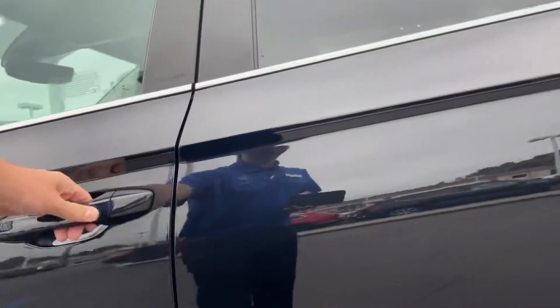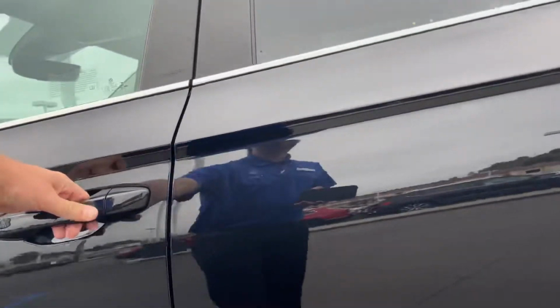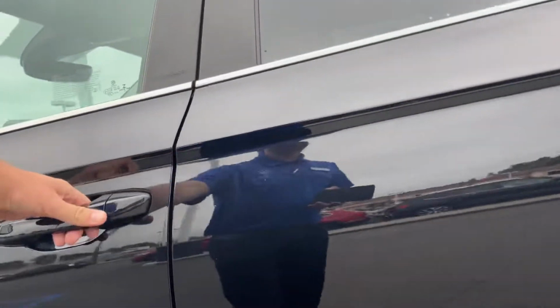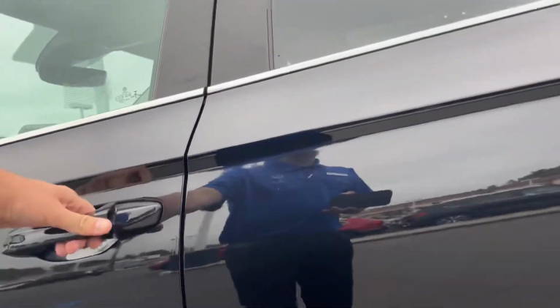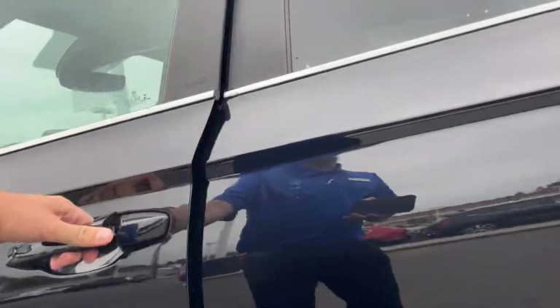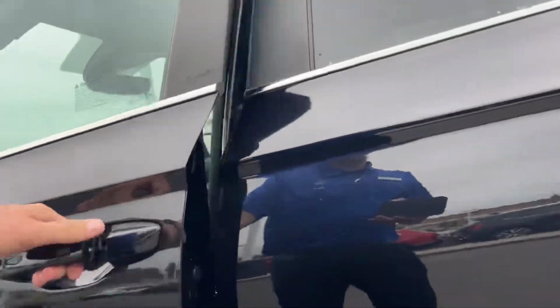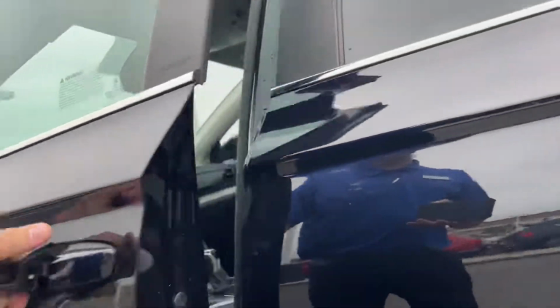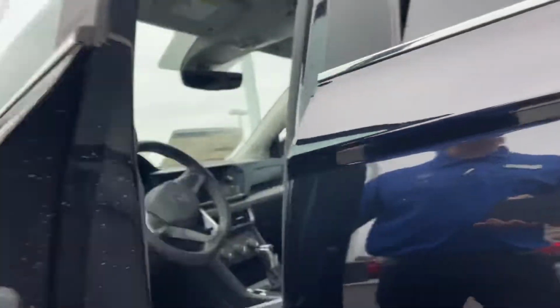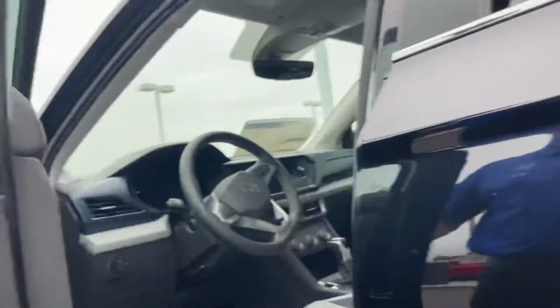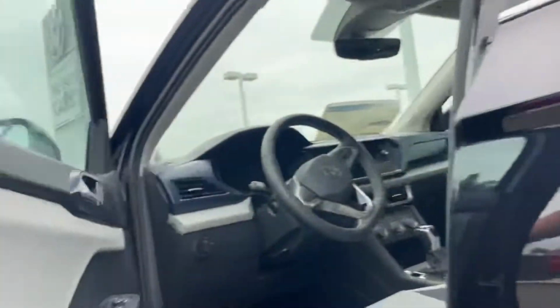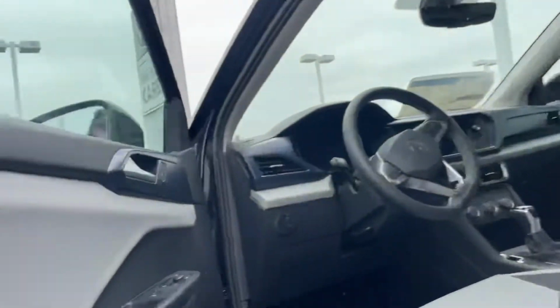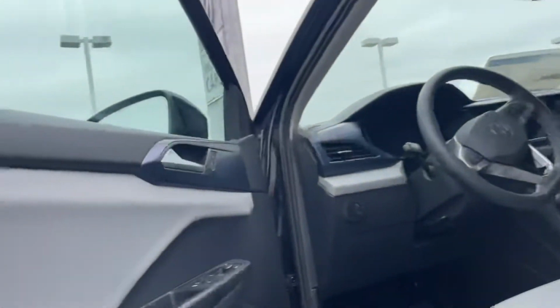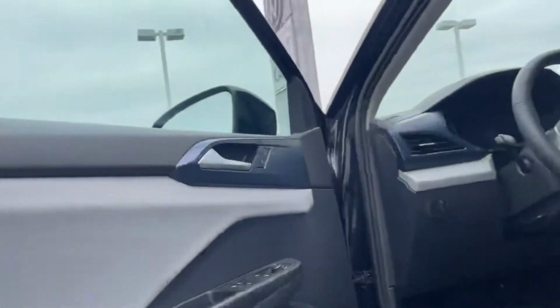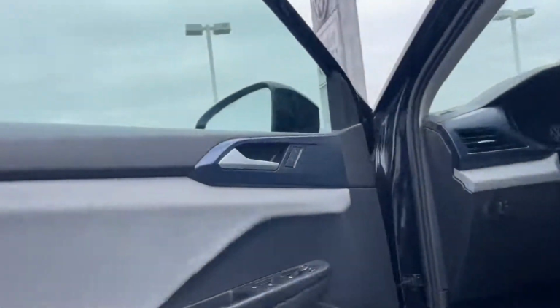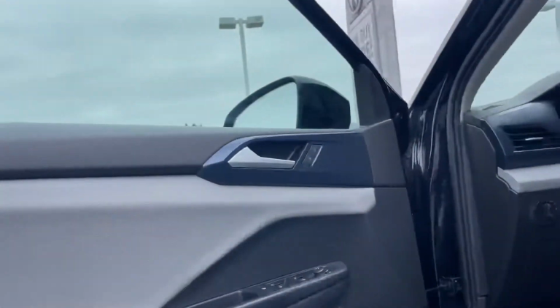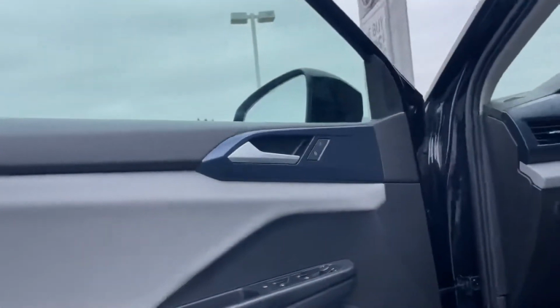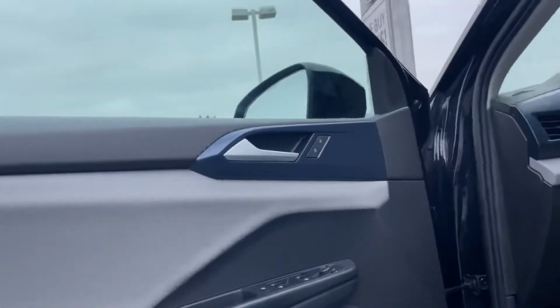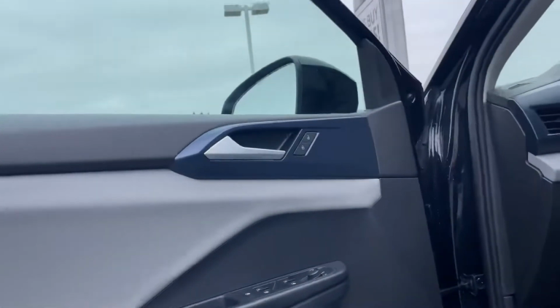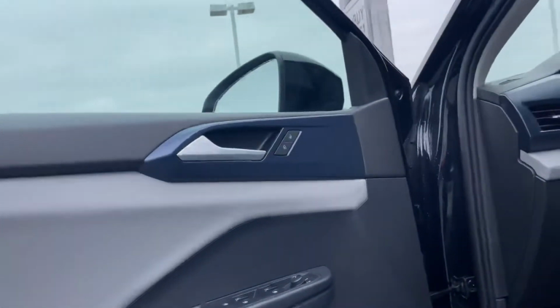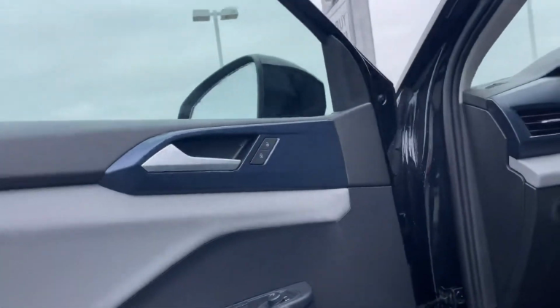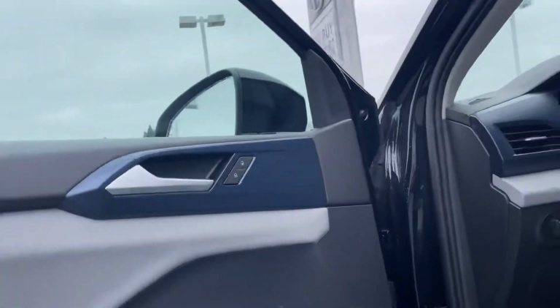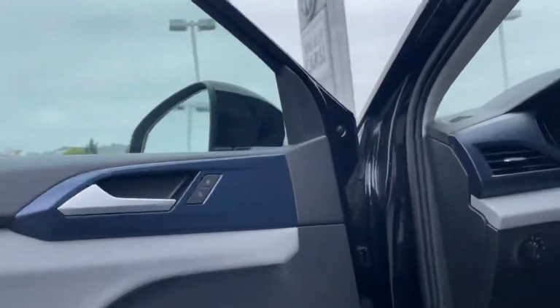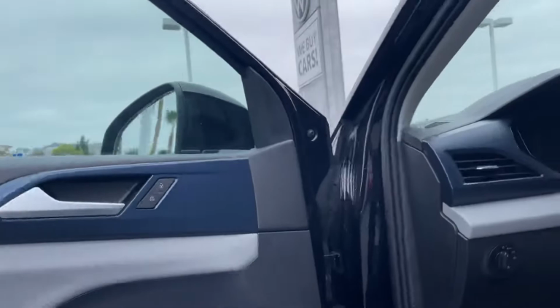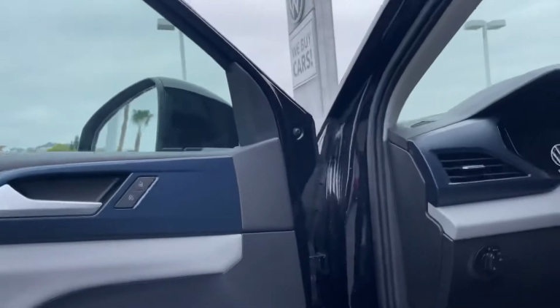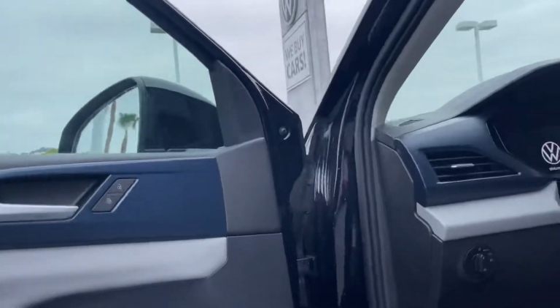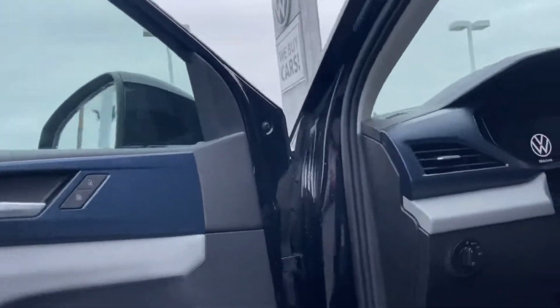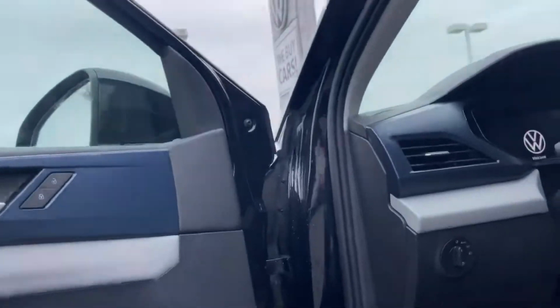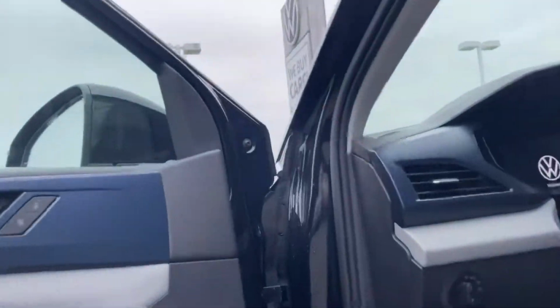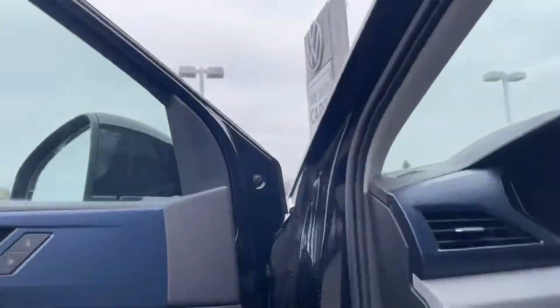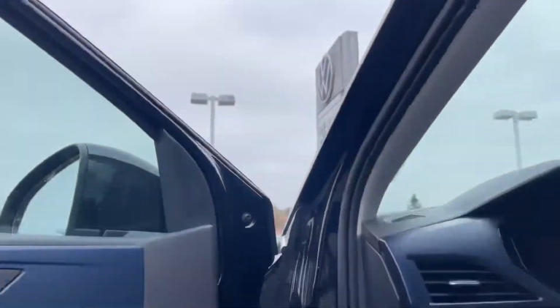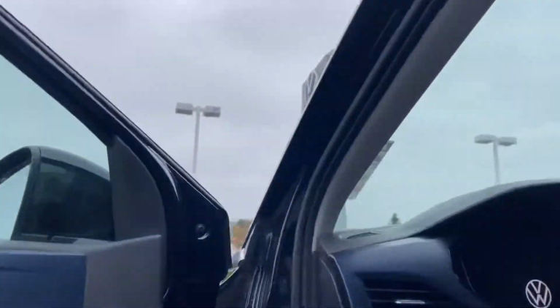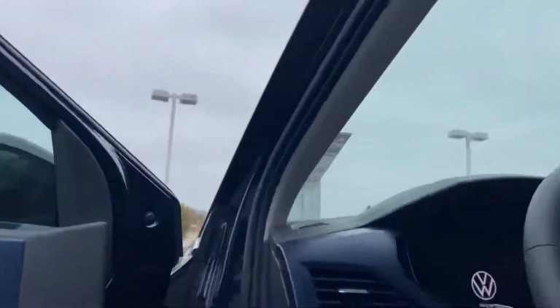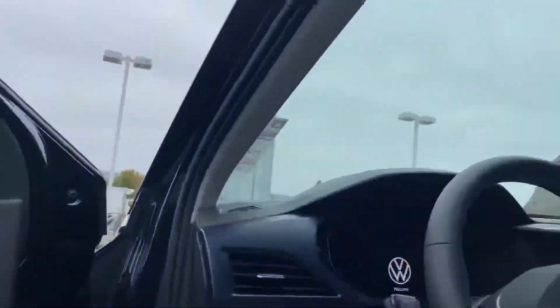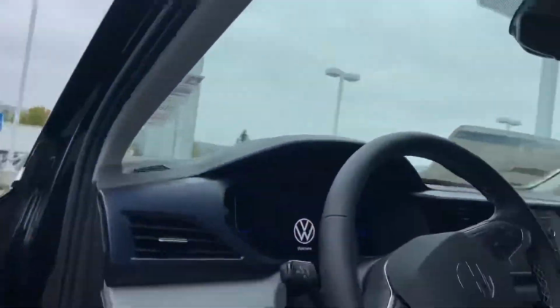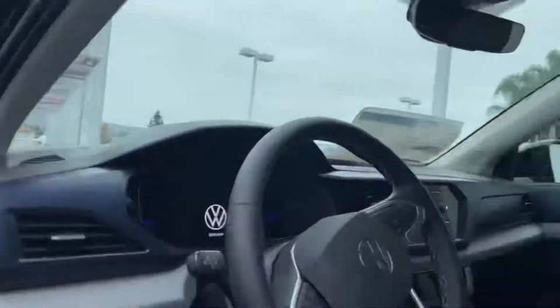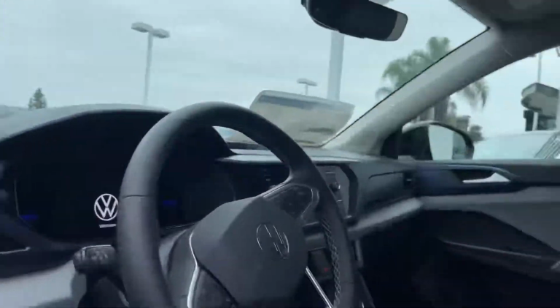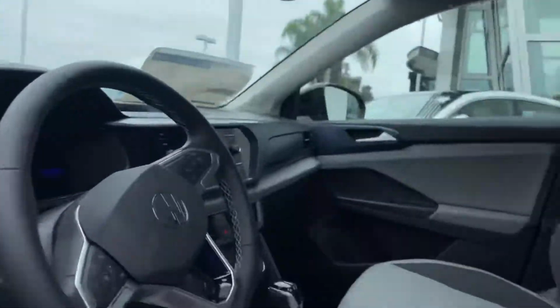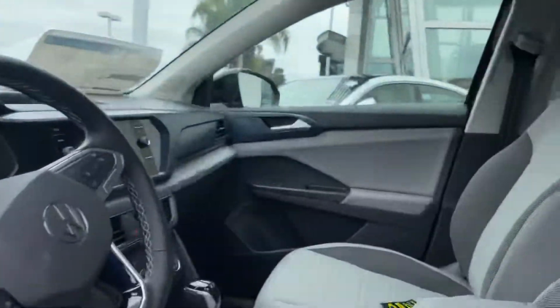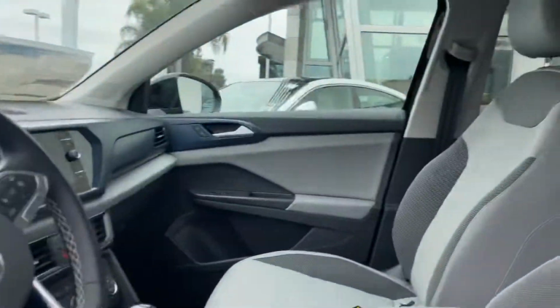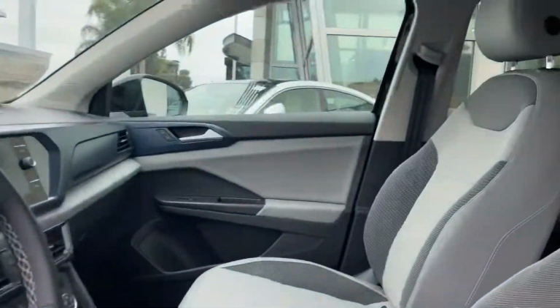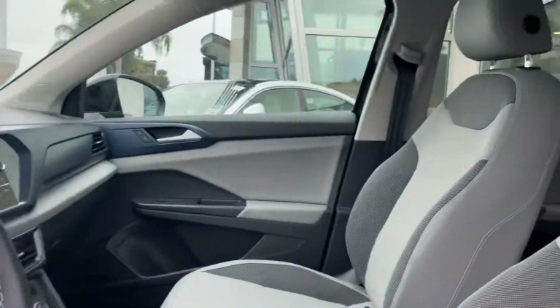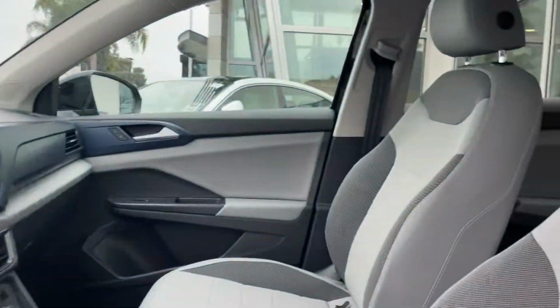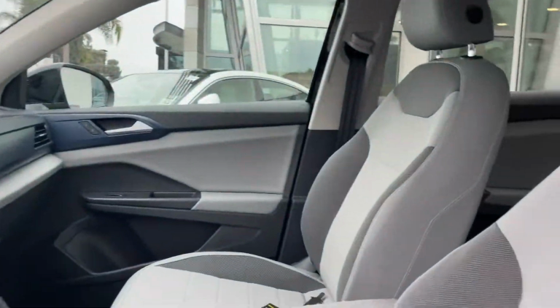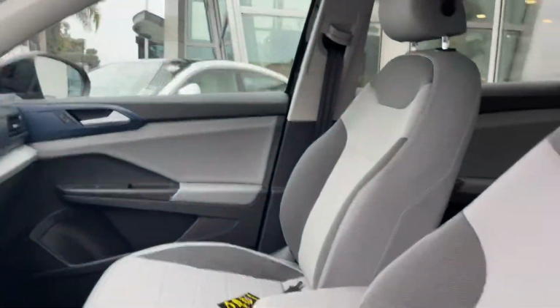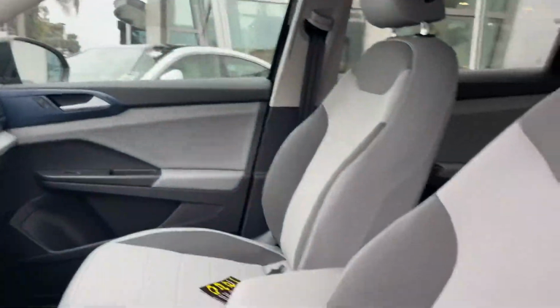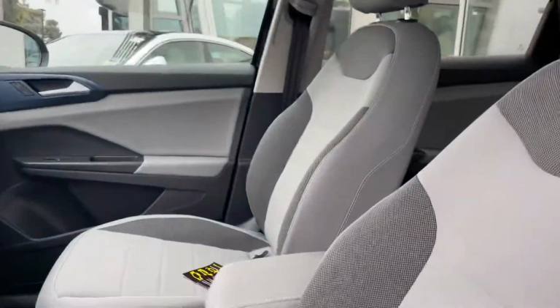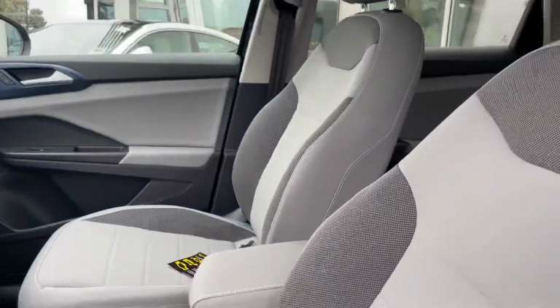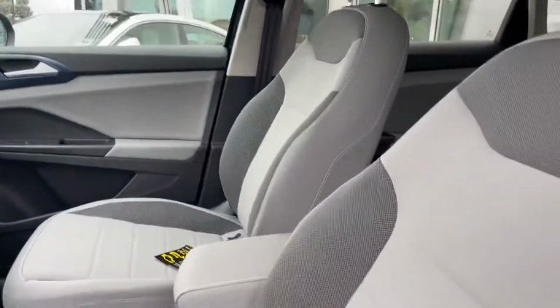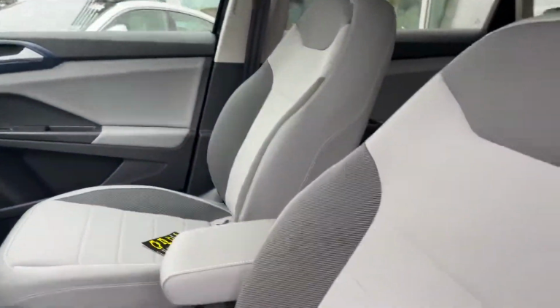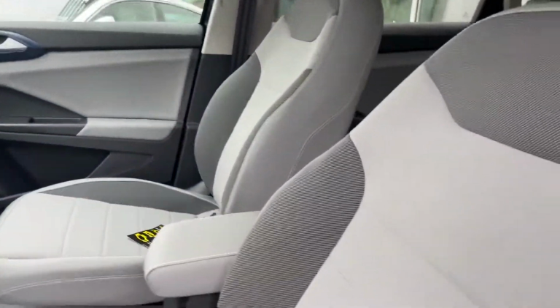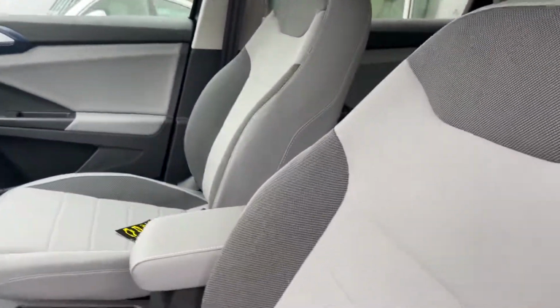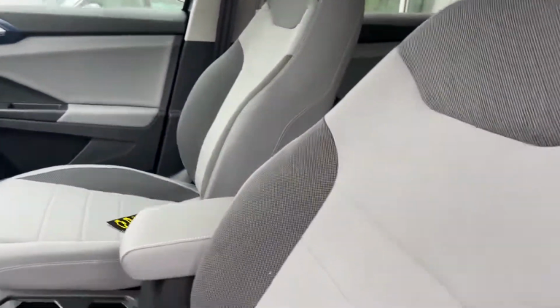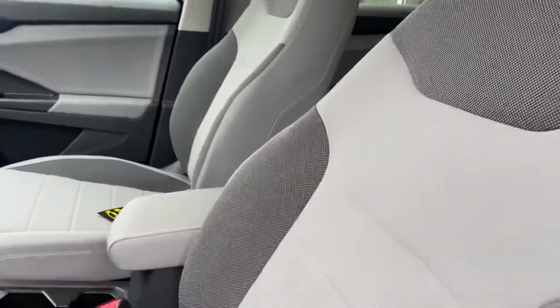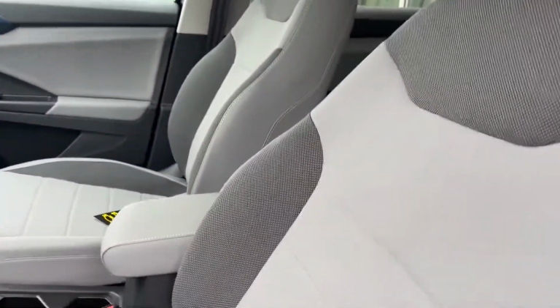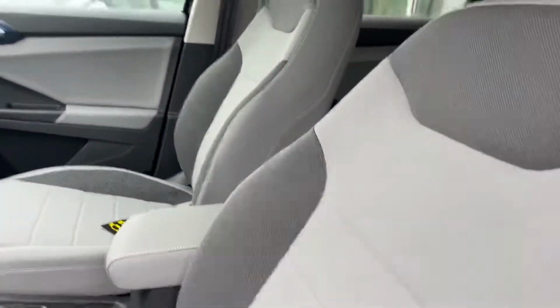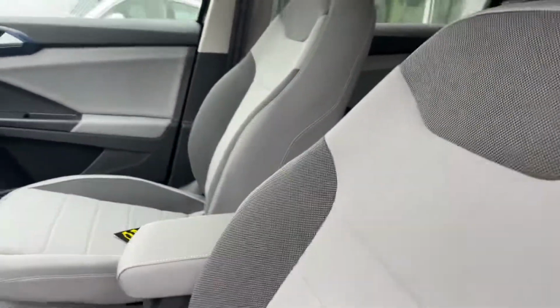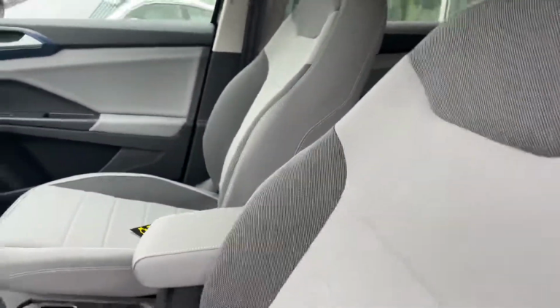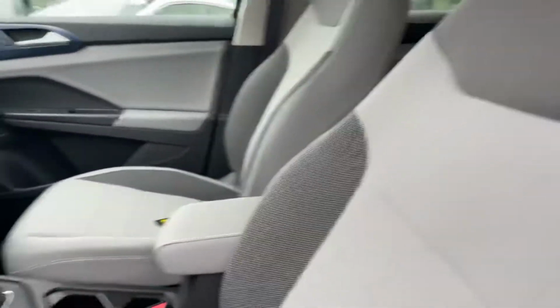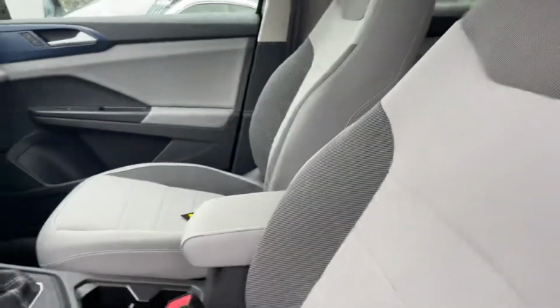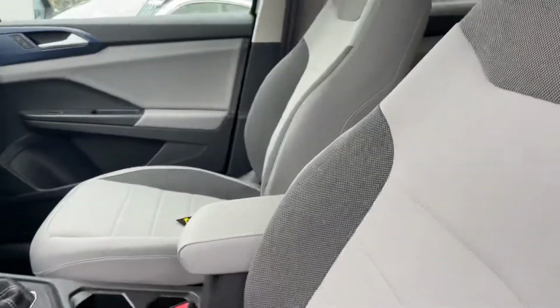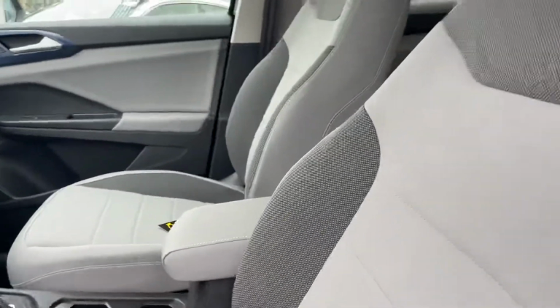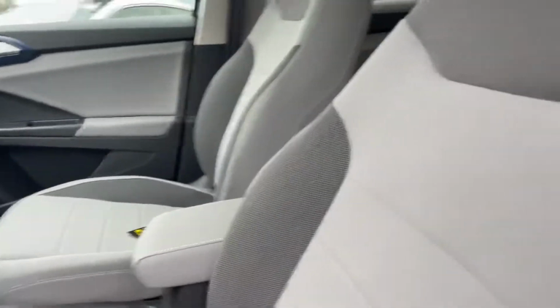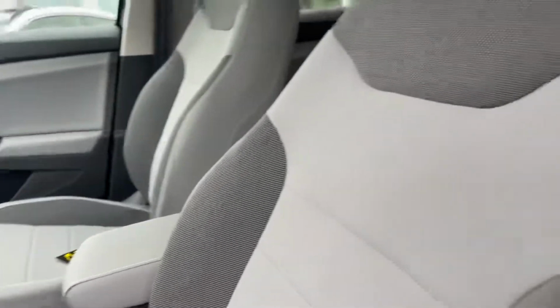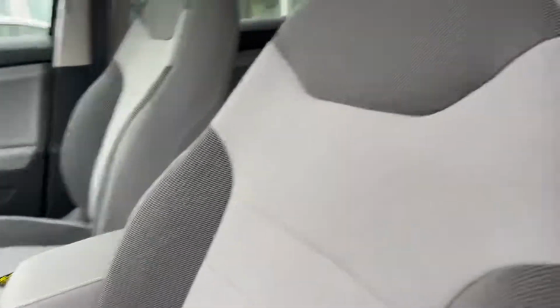Let me open it up for us. It does have that keyless entry, which makes it super nice. You can just keep your key in your pocket, purse, or adventure bag and go from there.